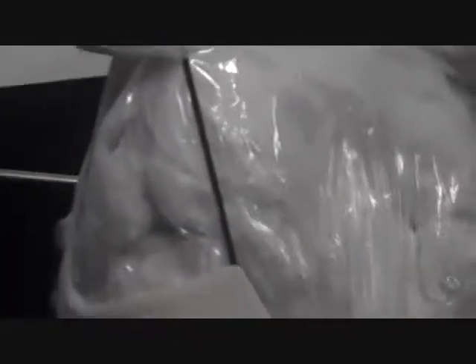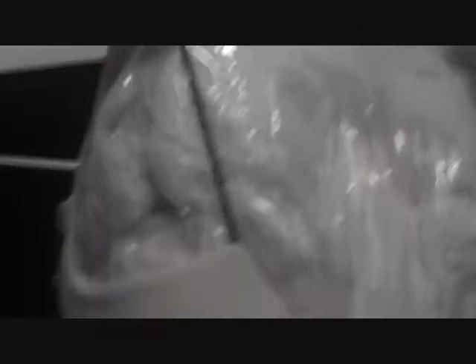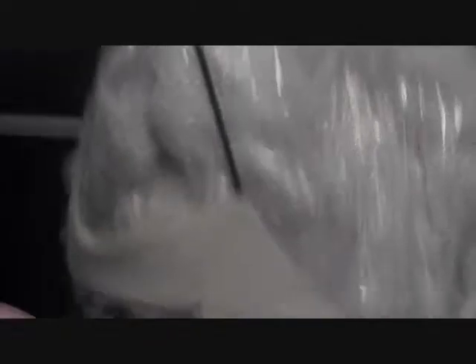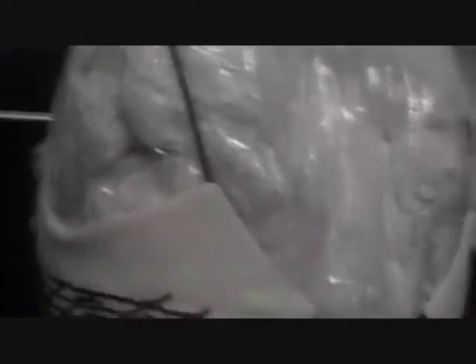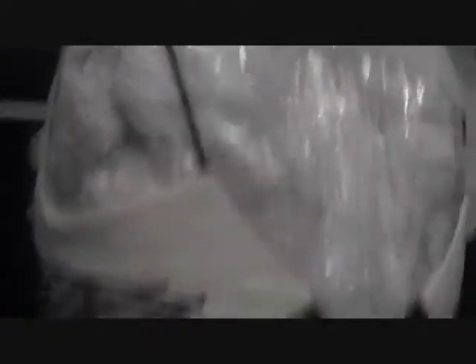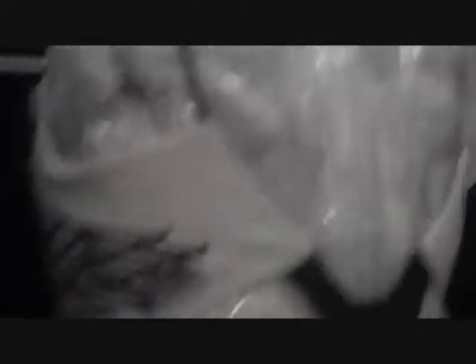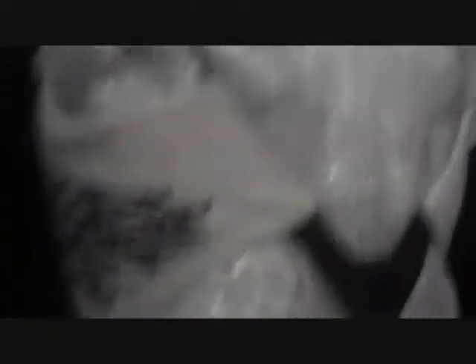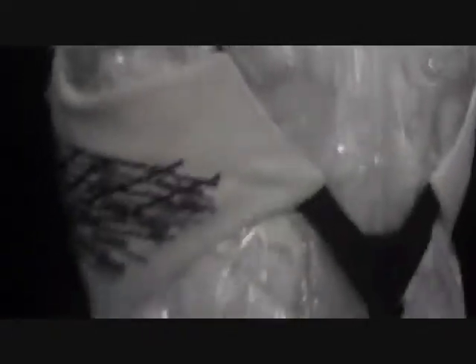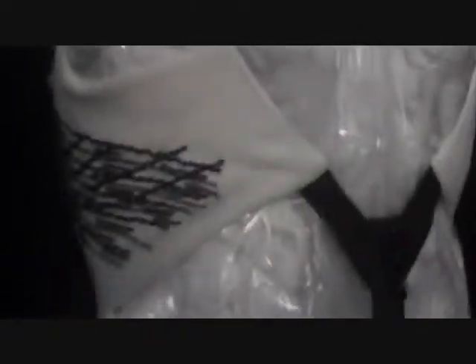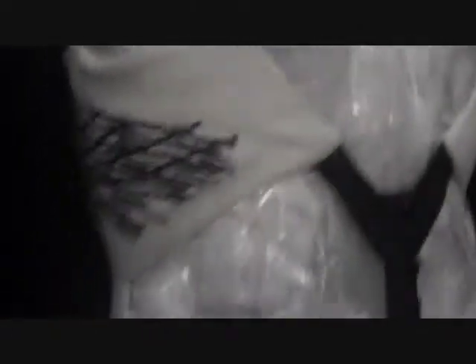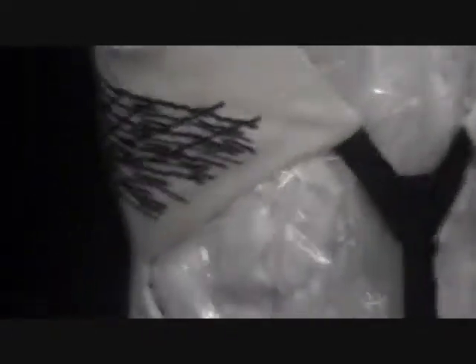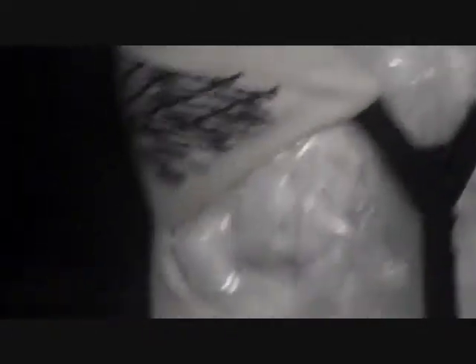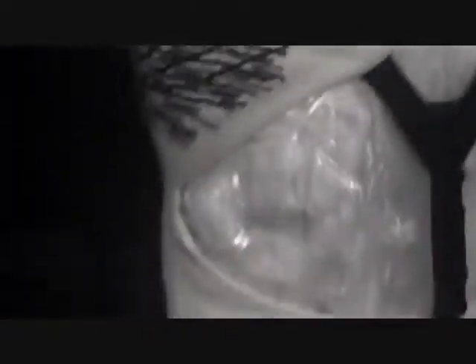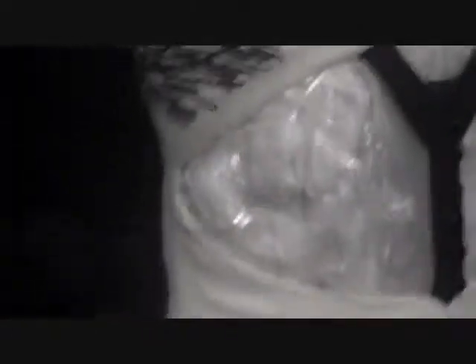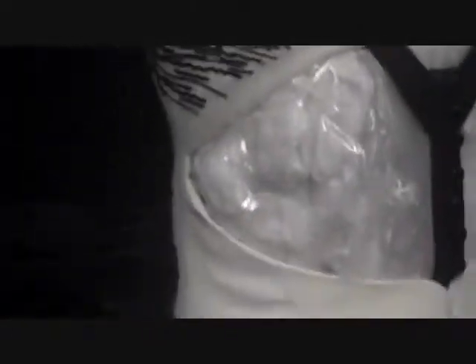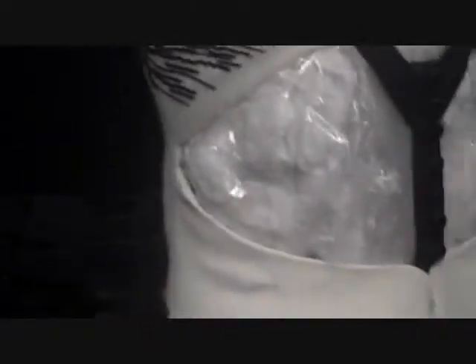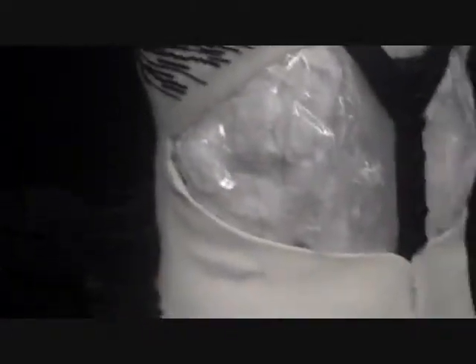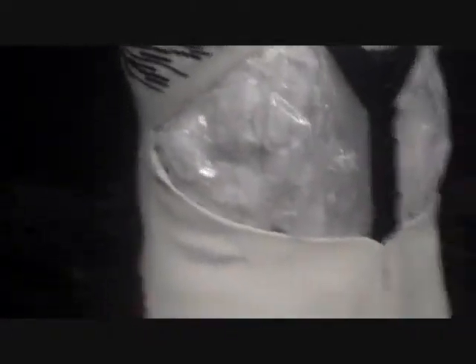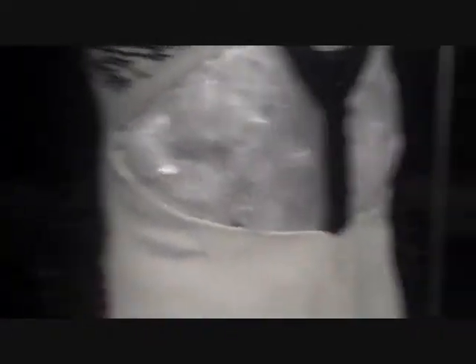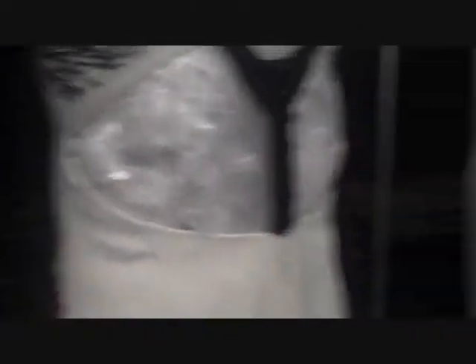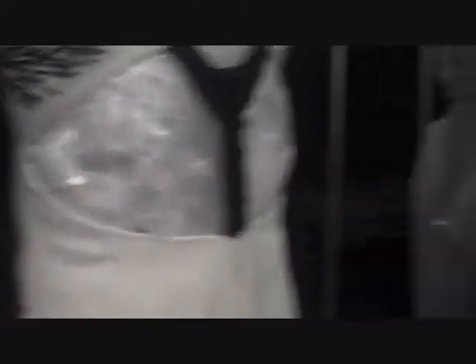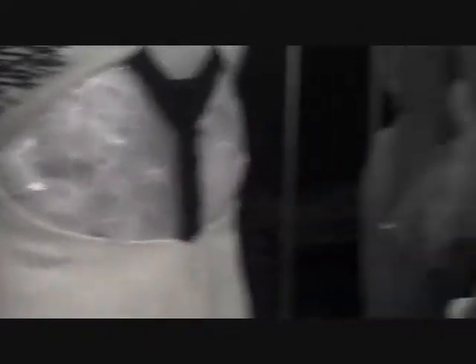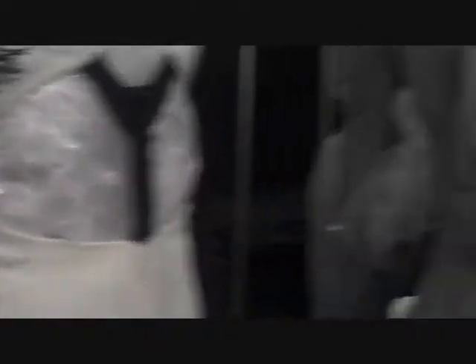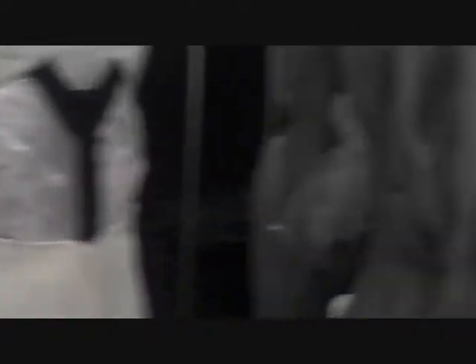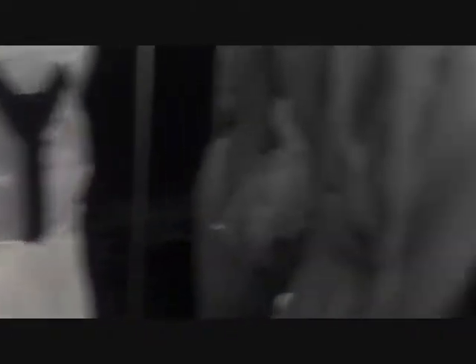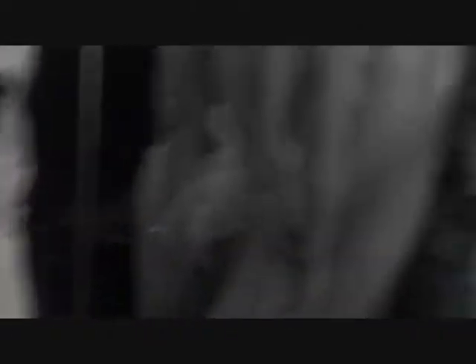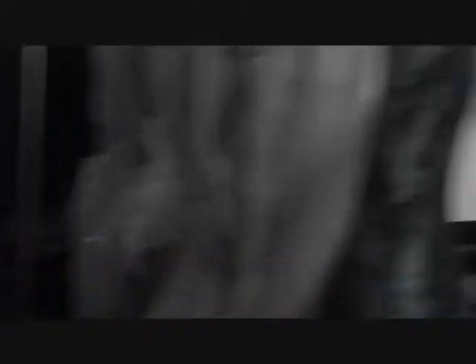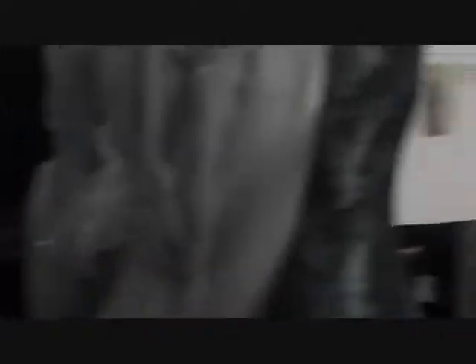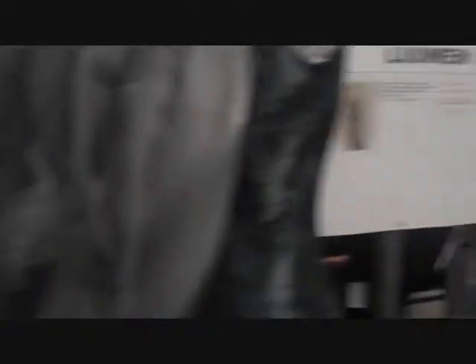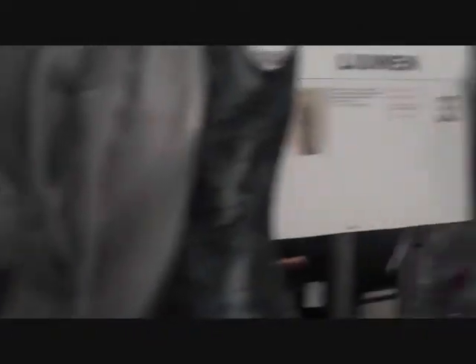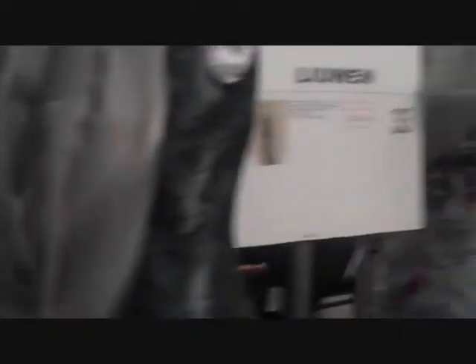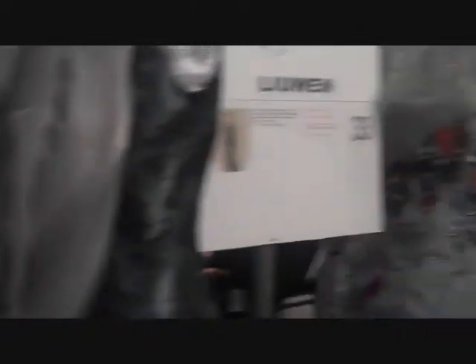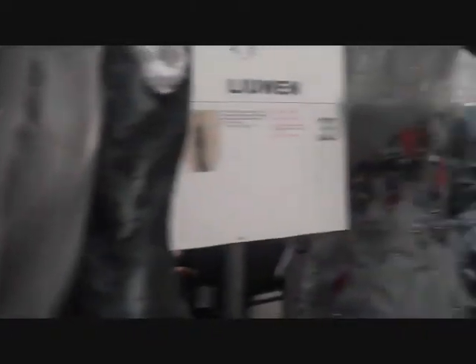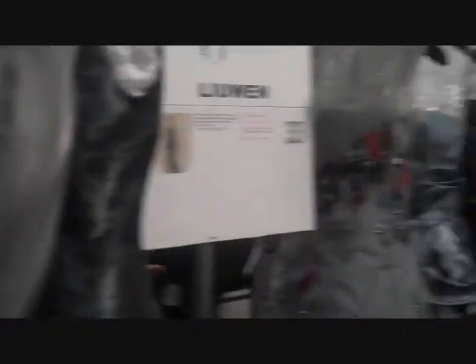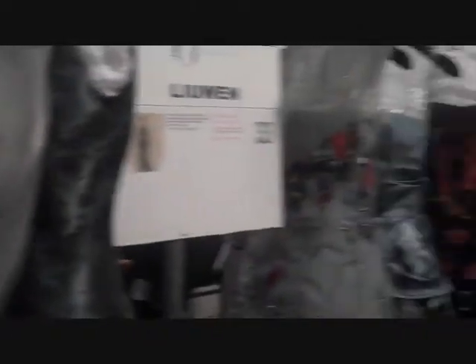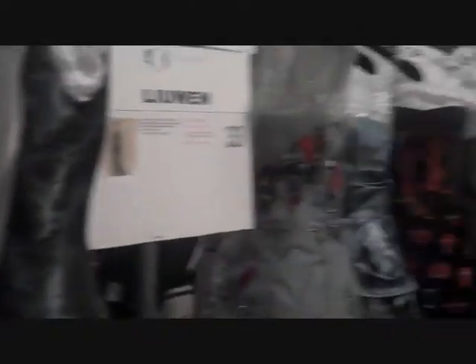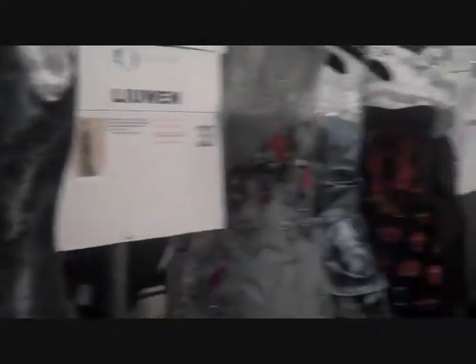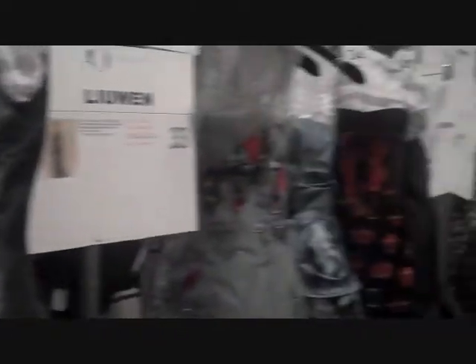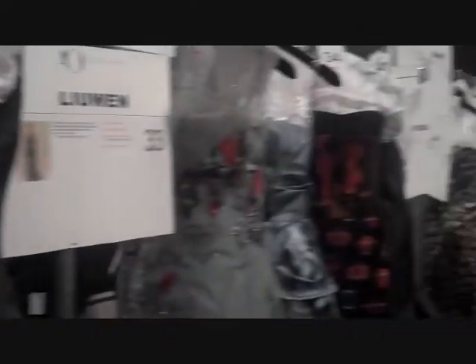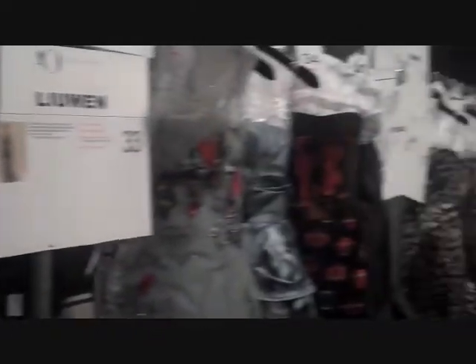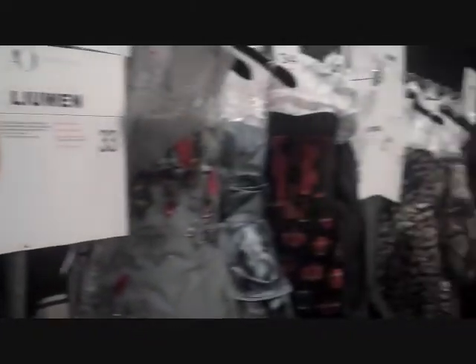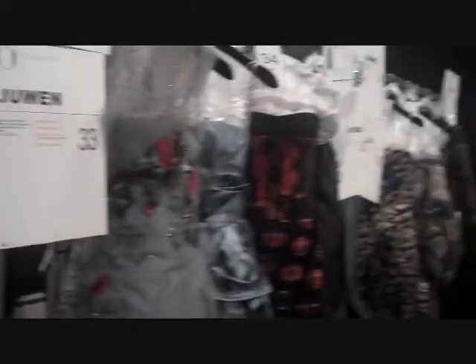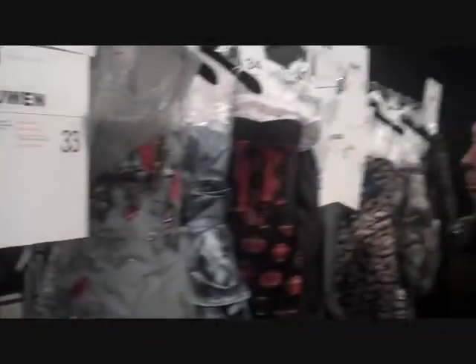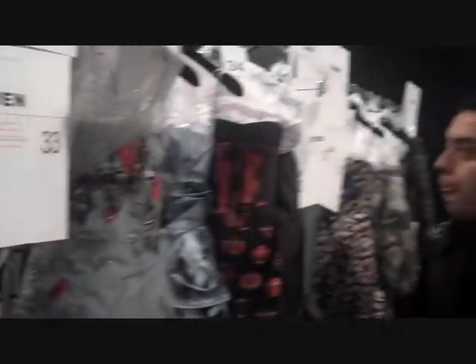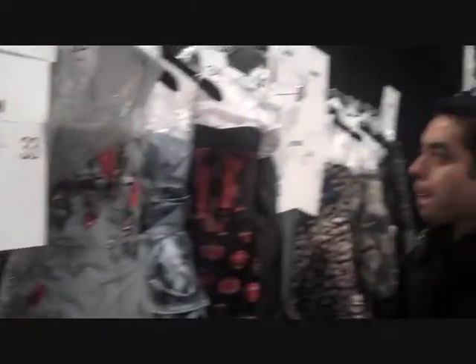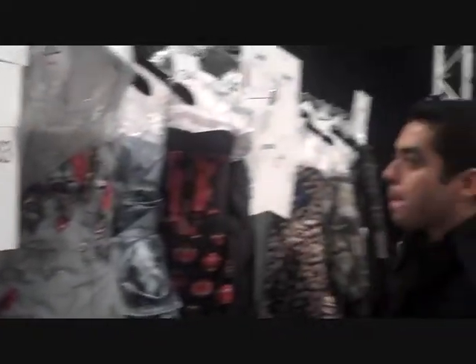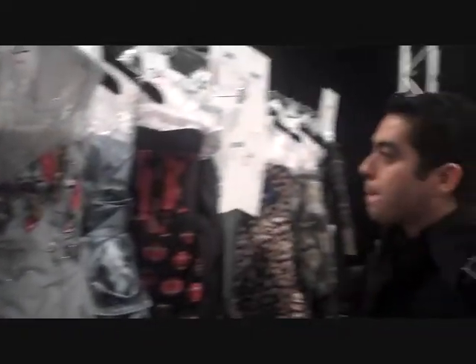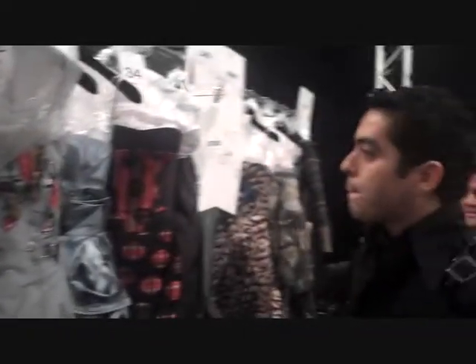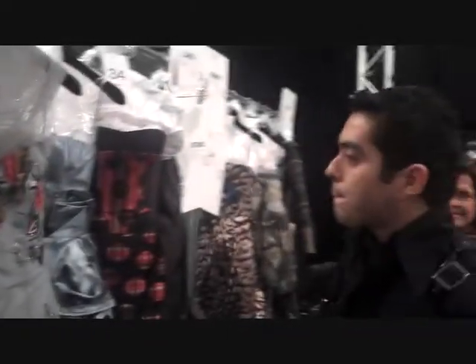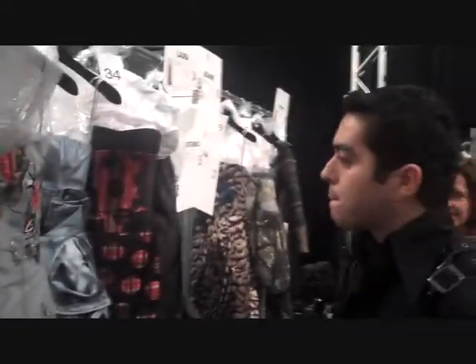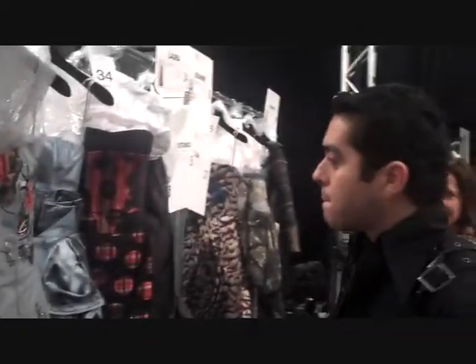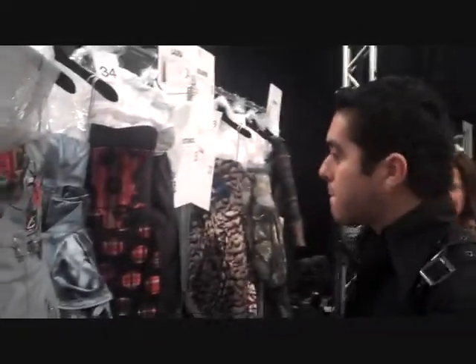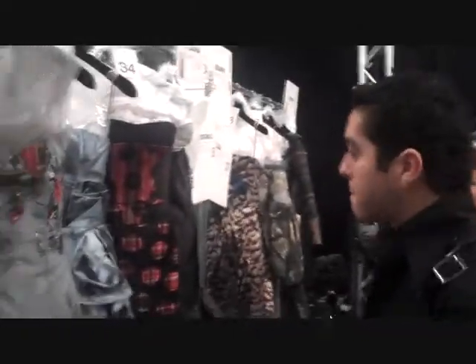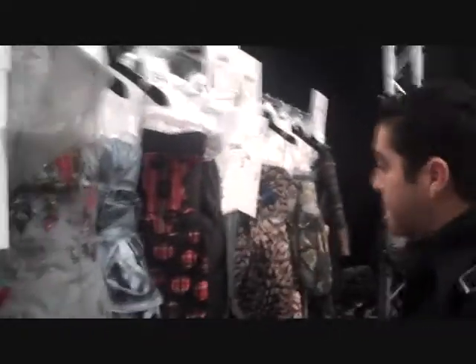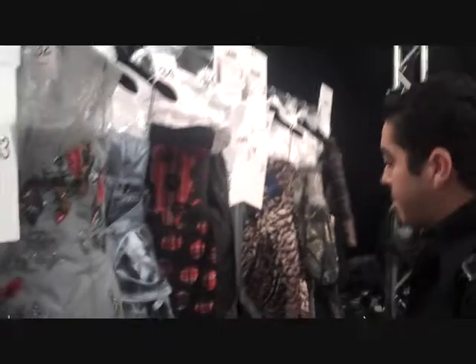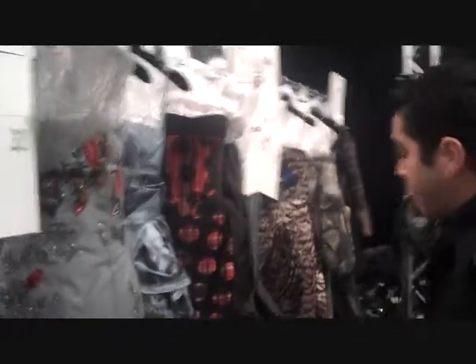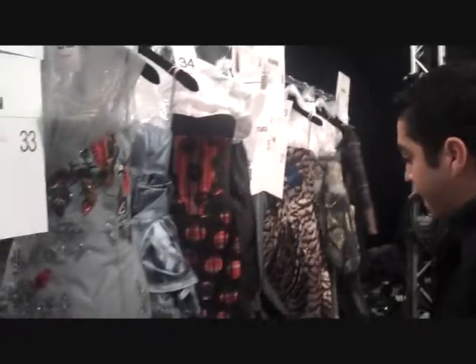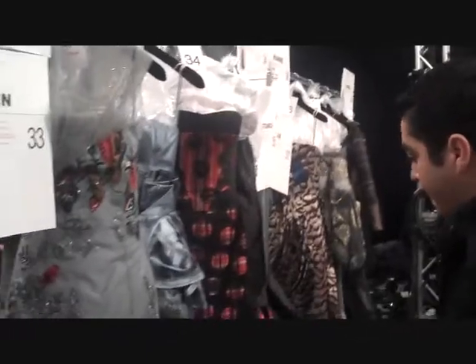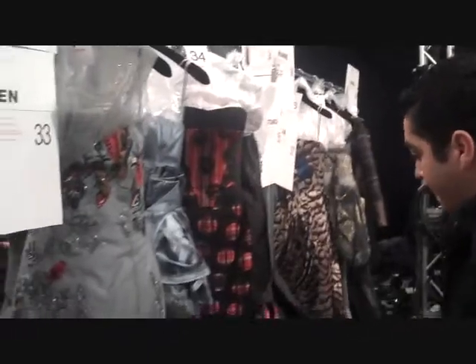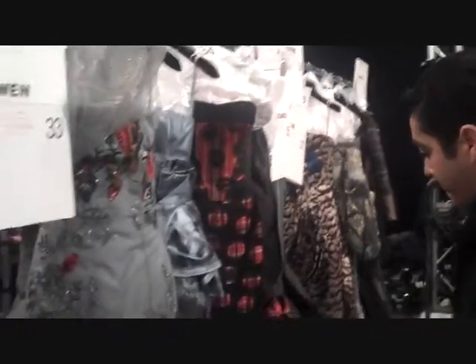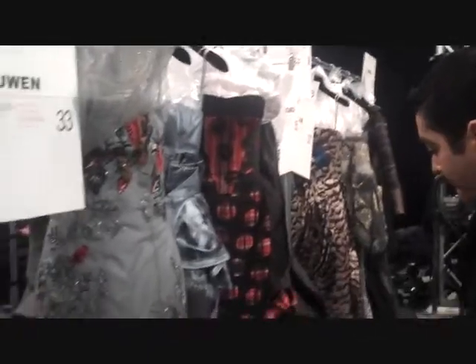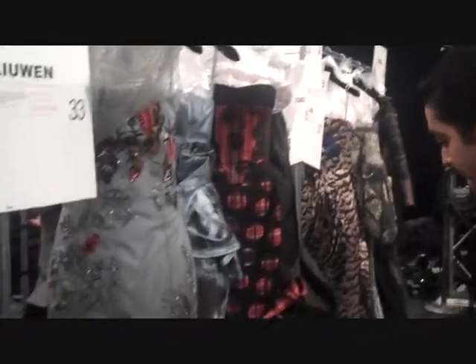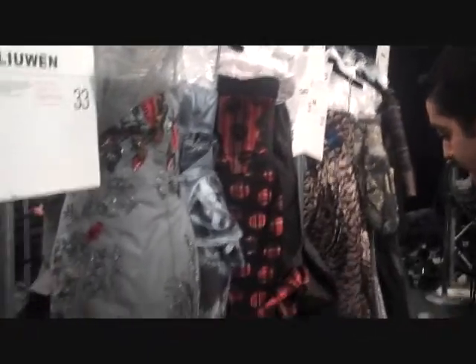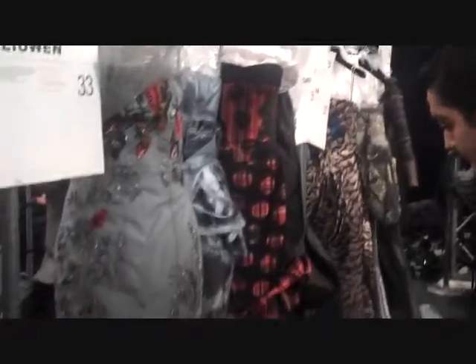So this is where the girls get ready before the show, and this is really where all of the excitement is.